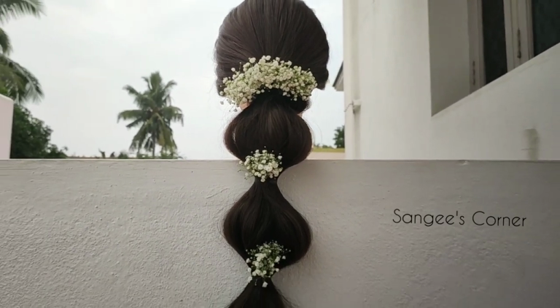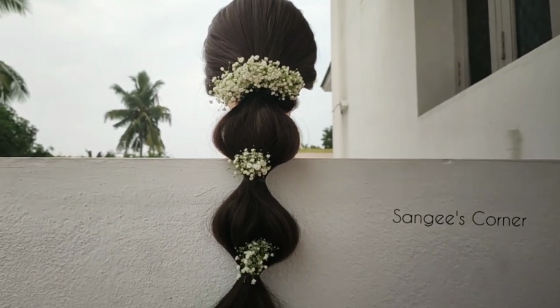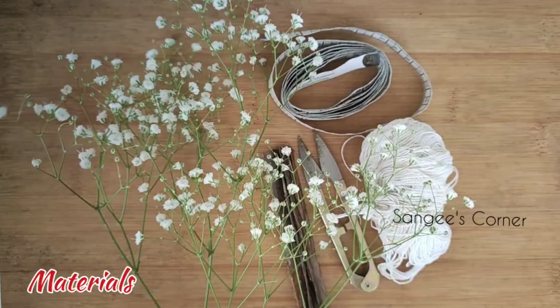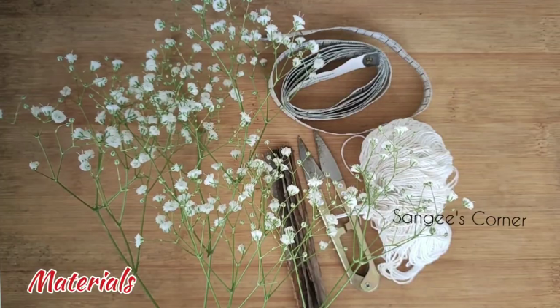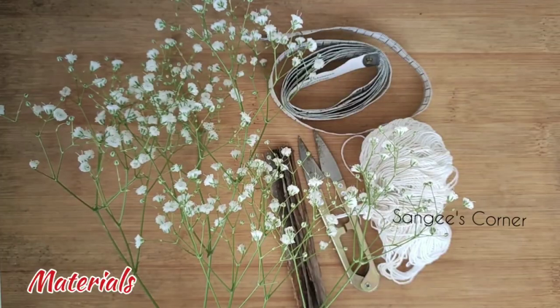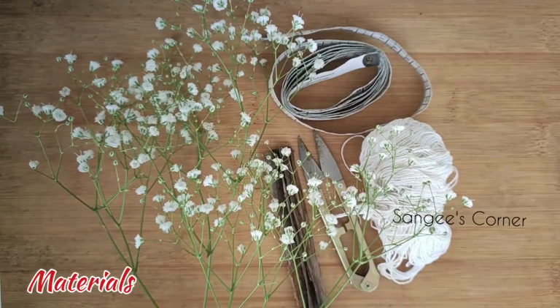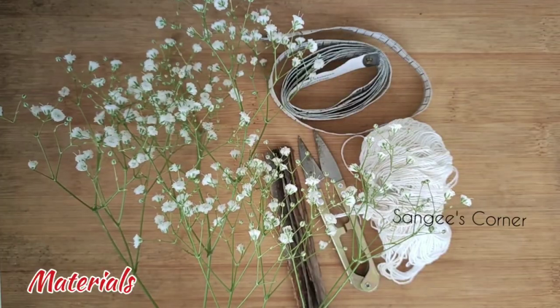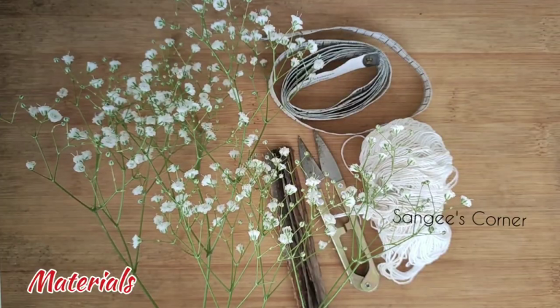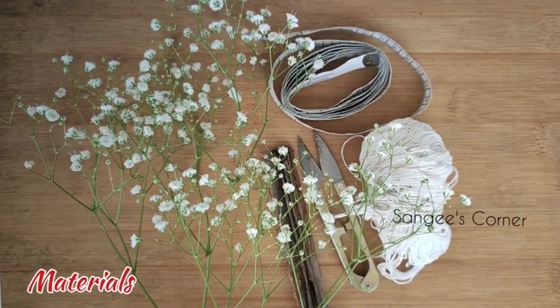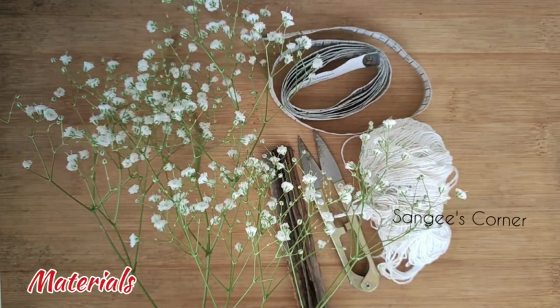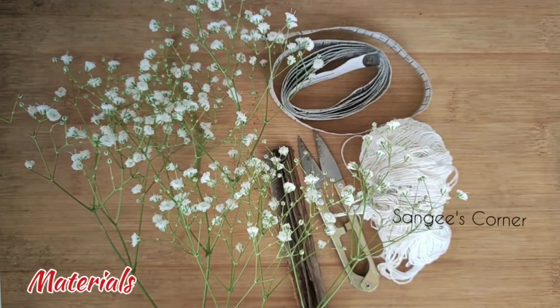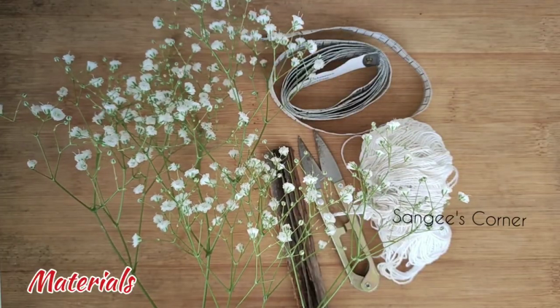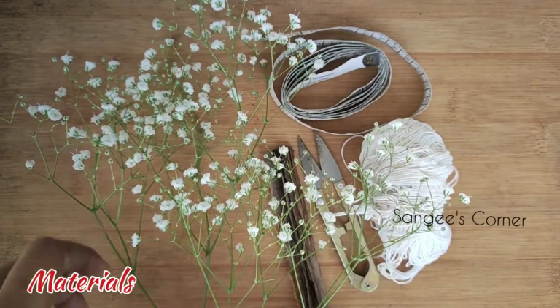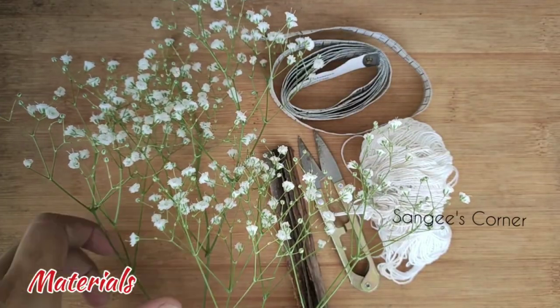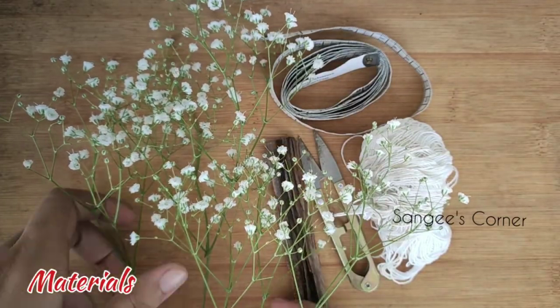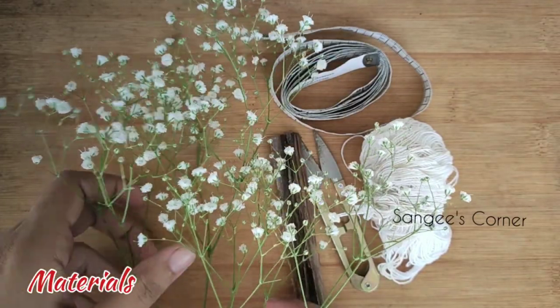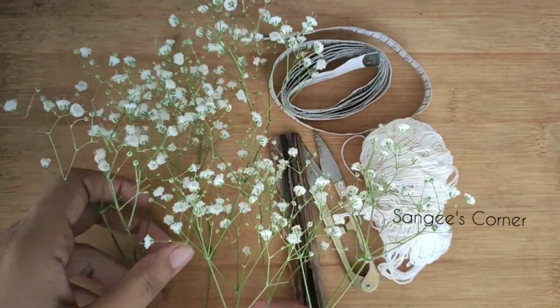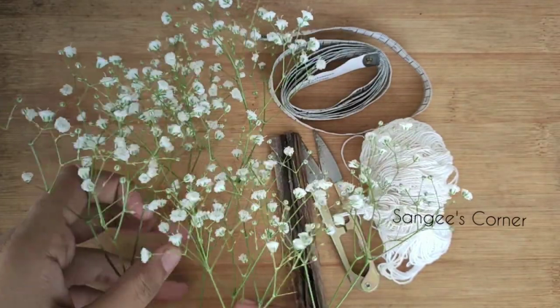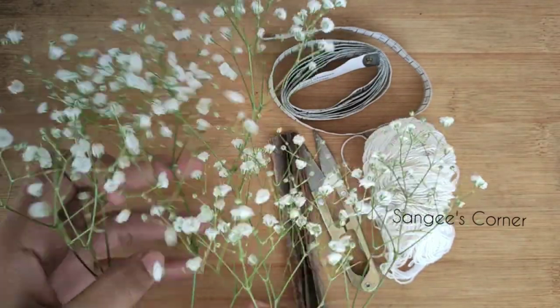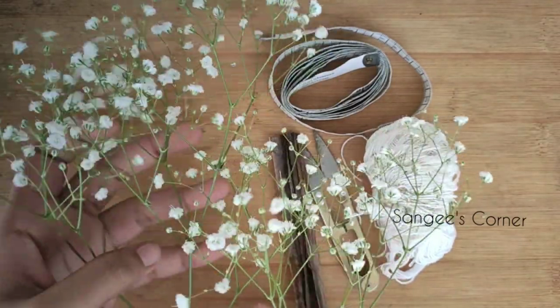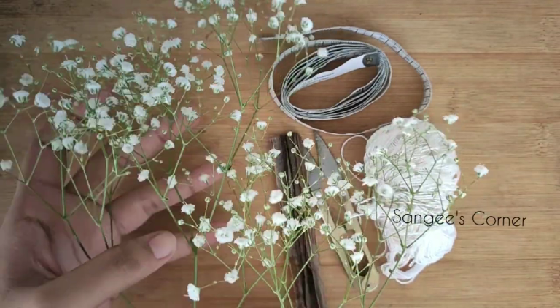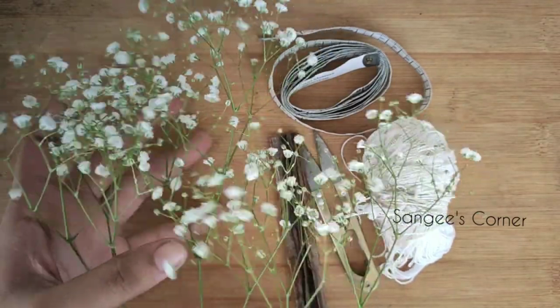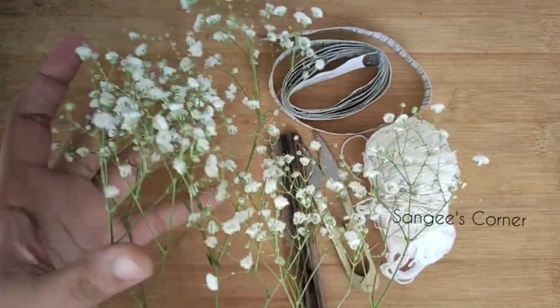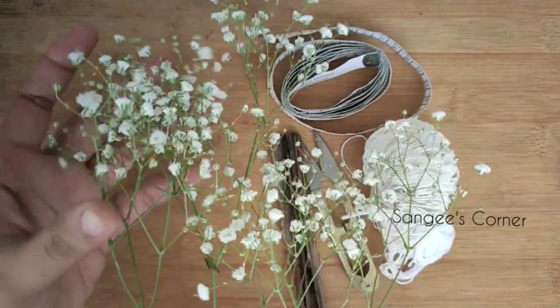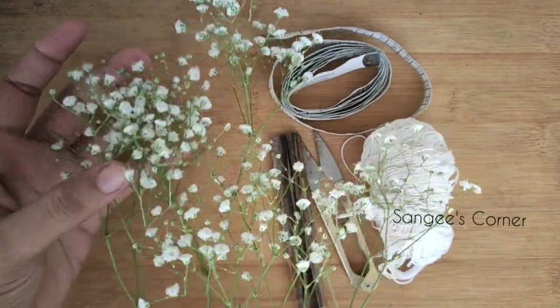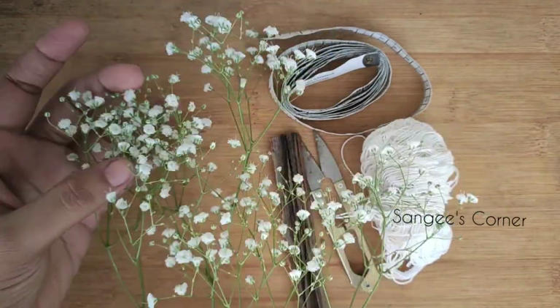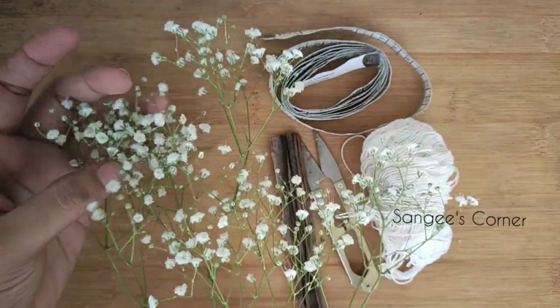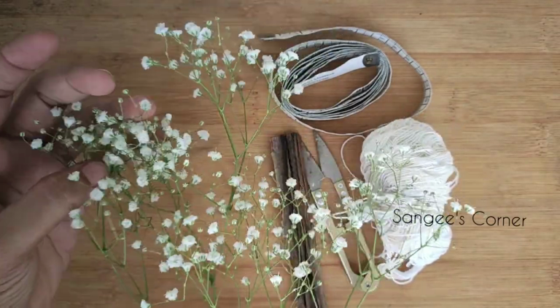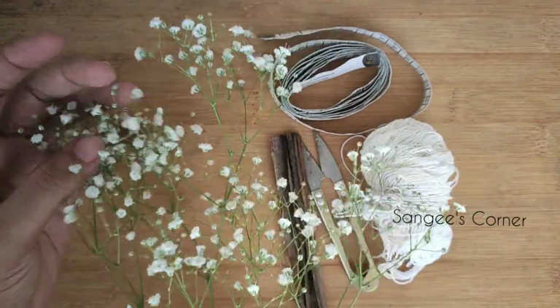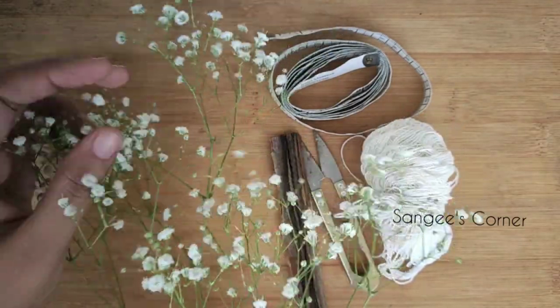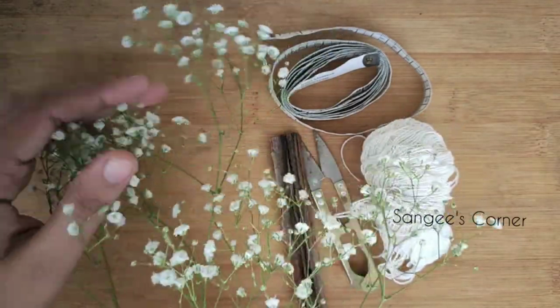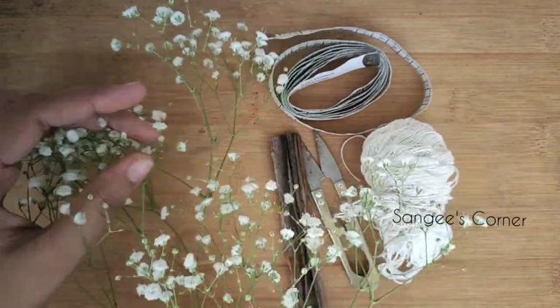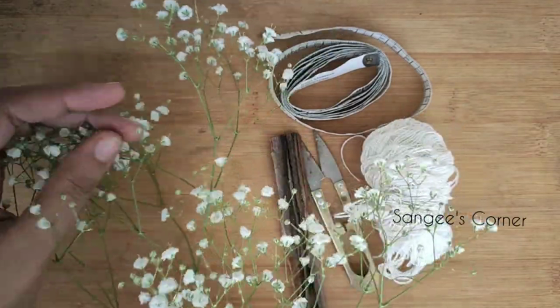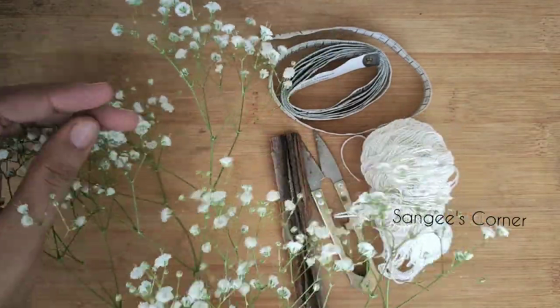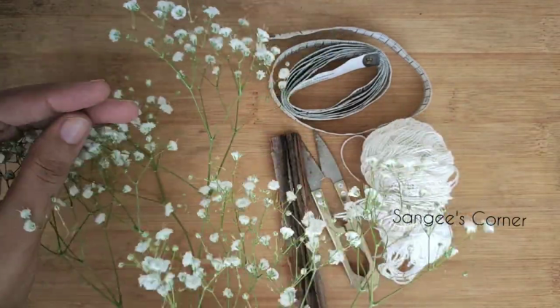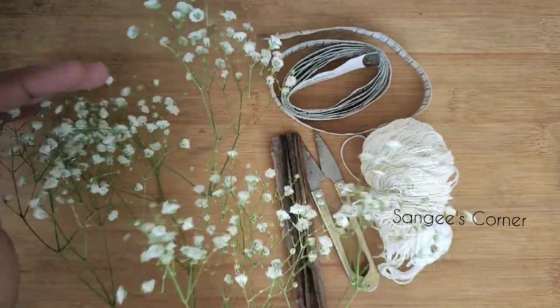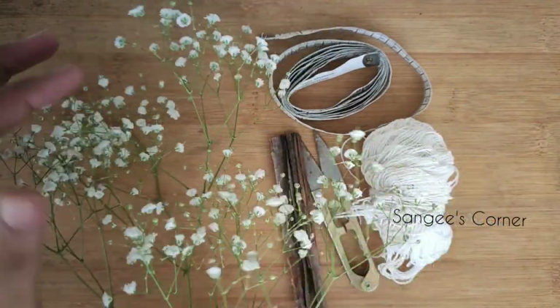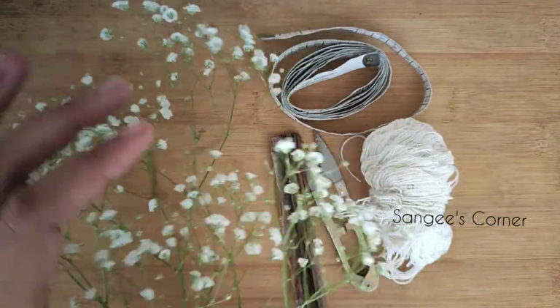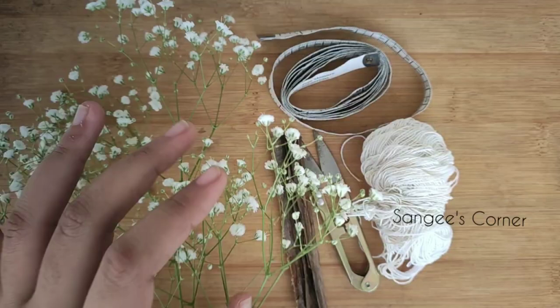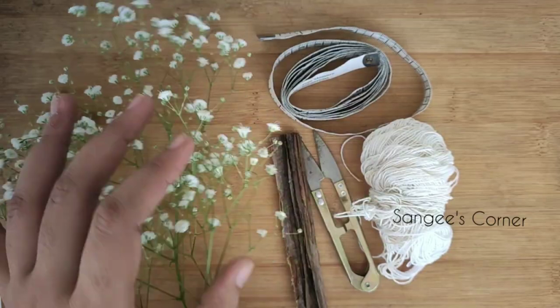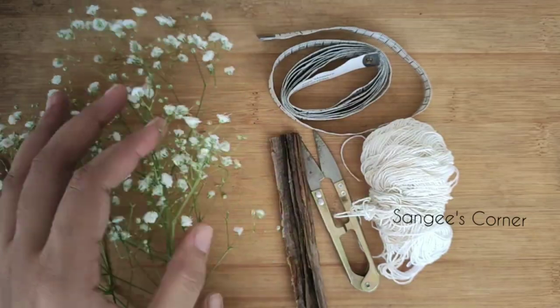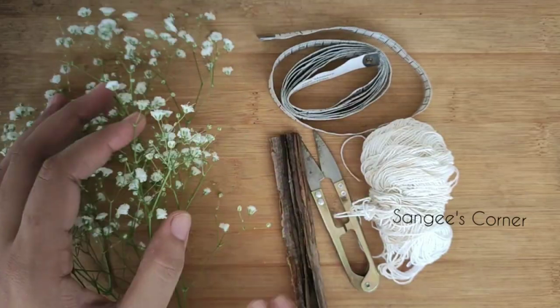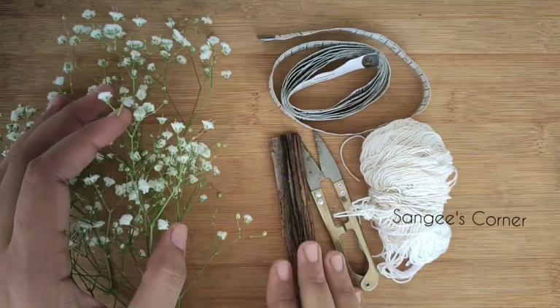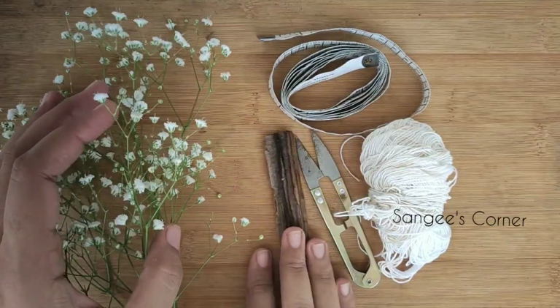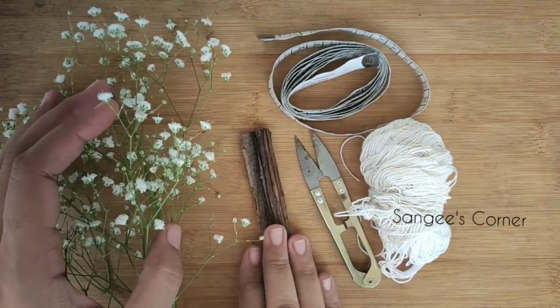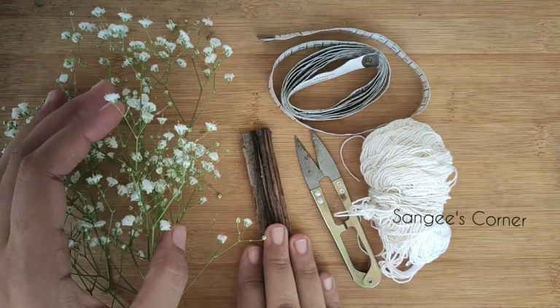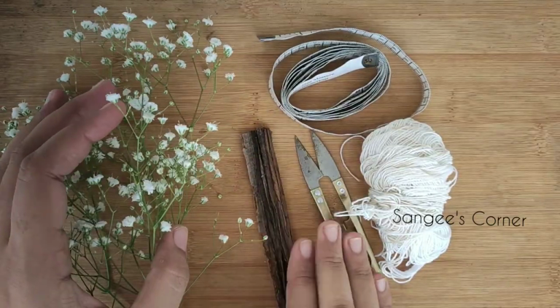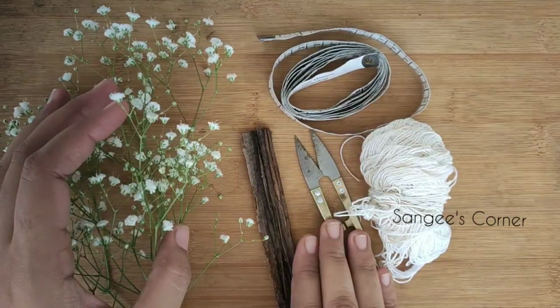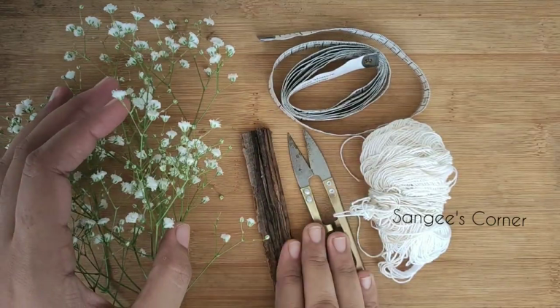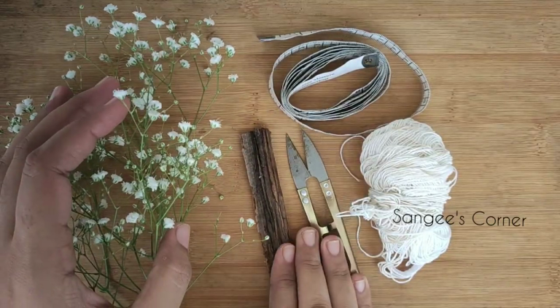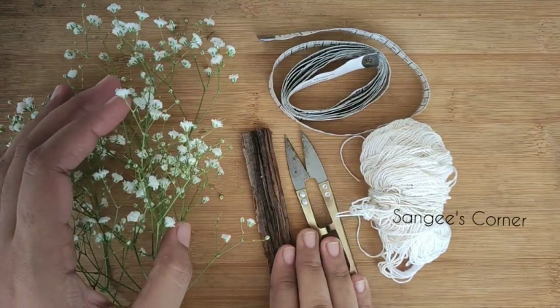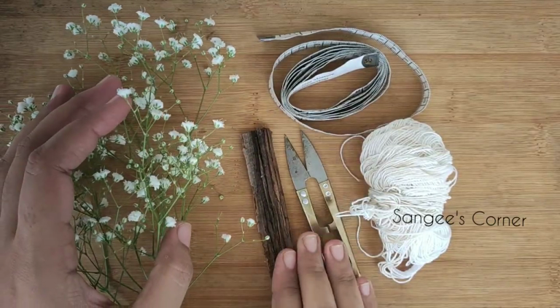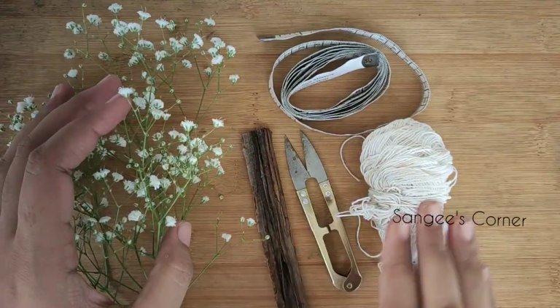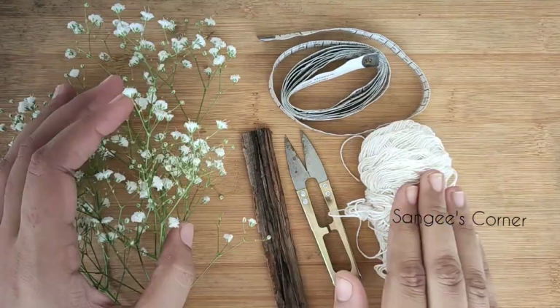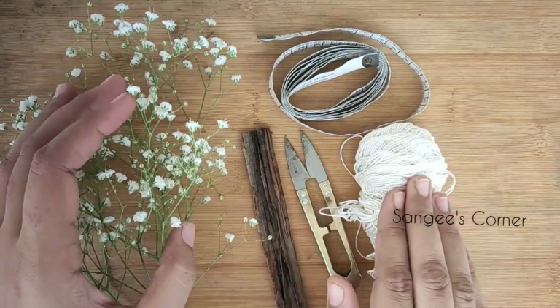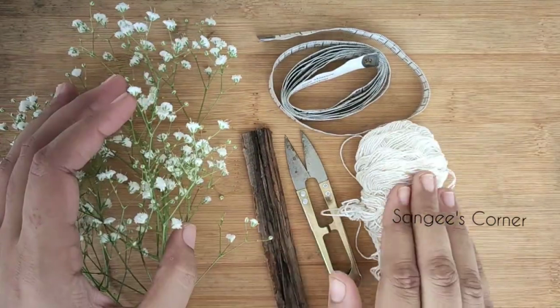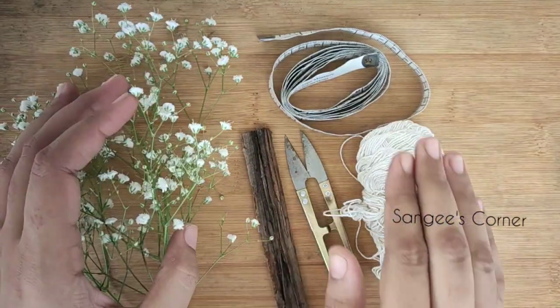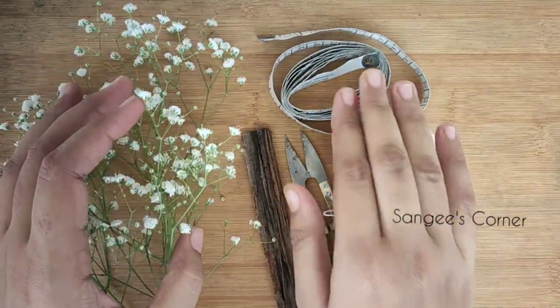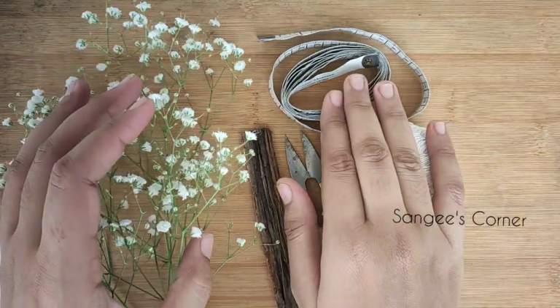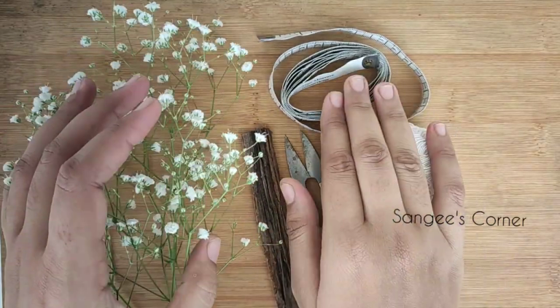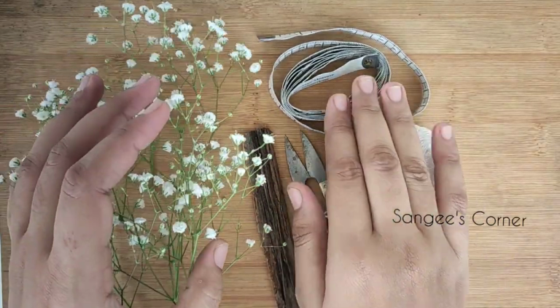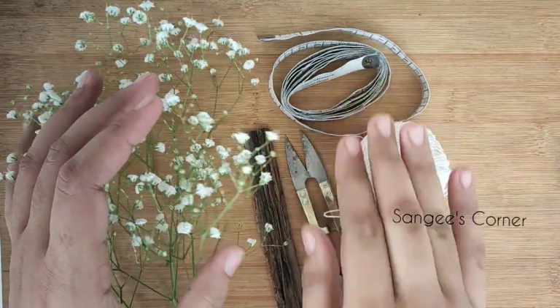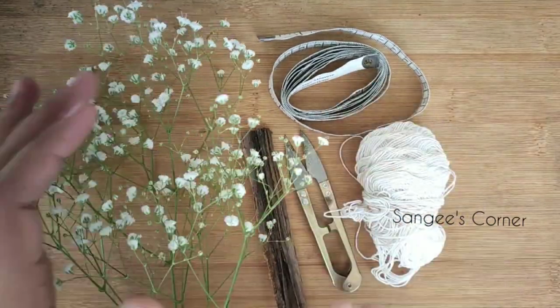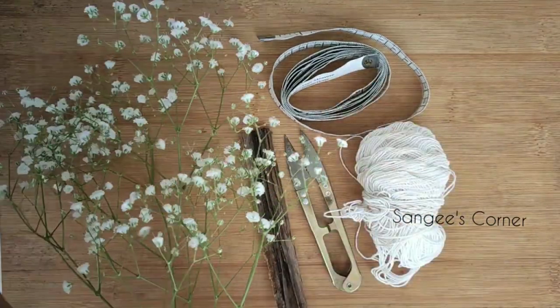The required materials are baby breath flowers — this is a gypsy — and a thread inch tape.